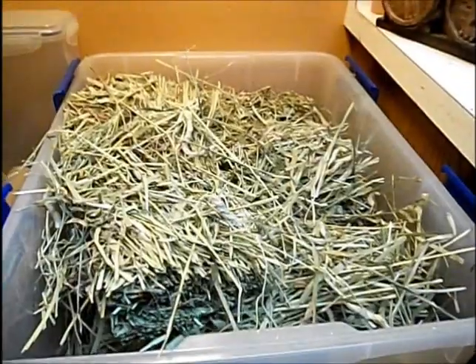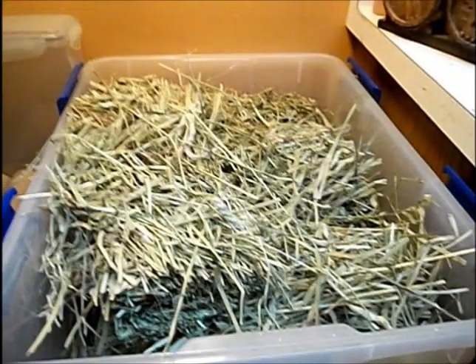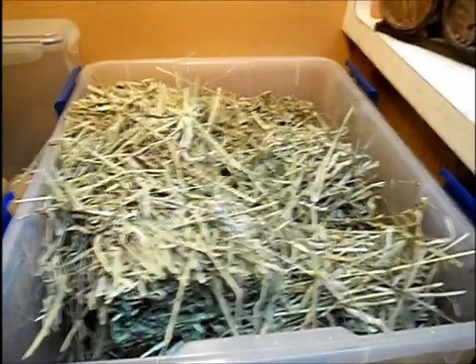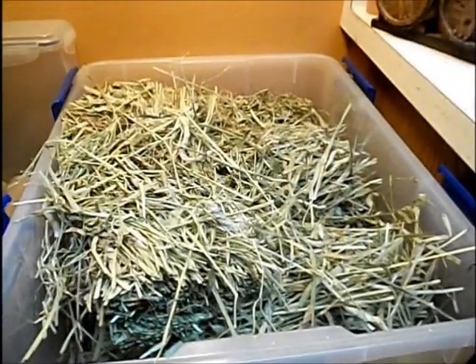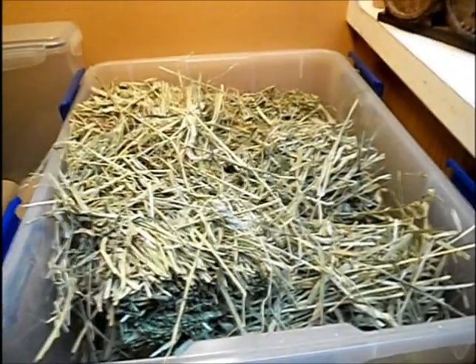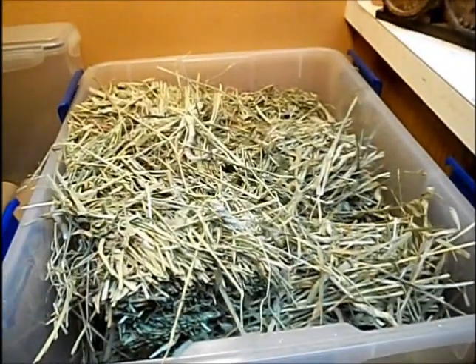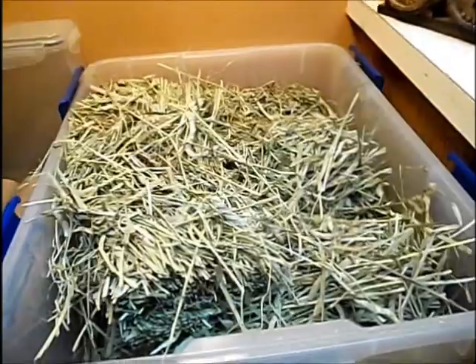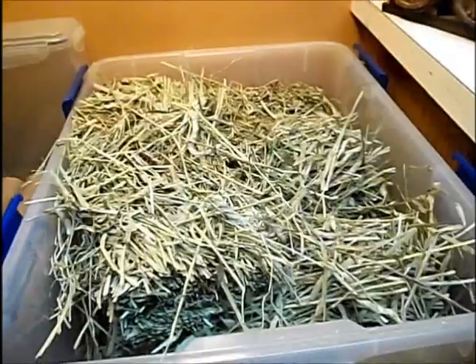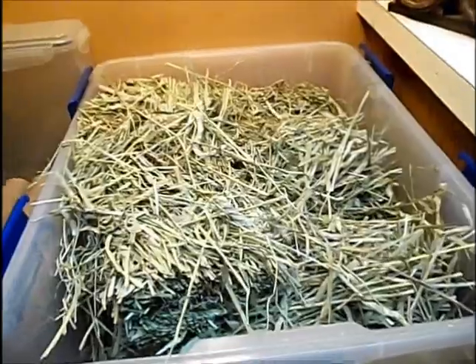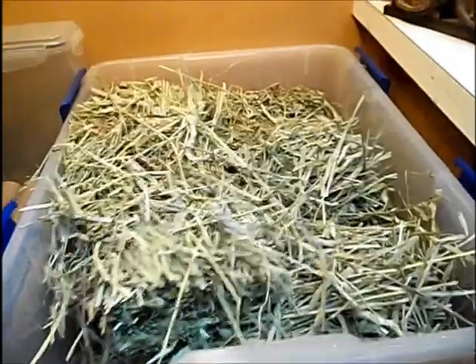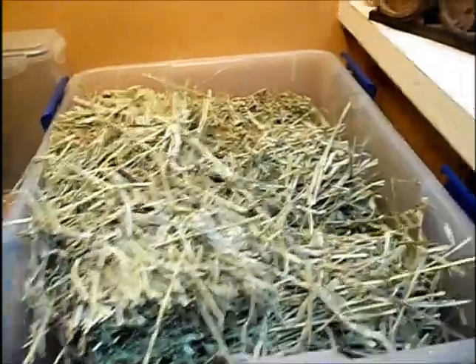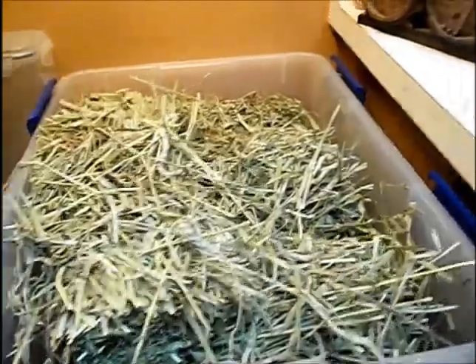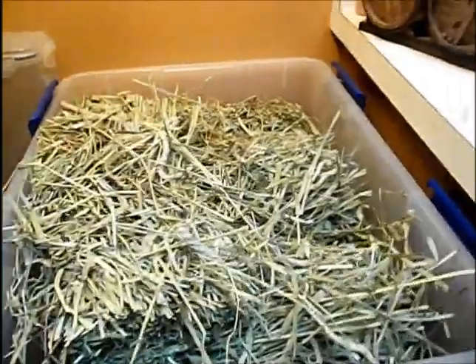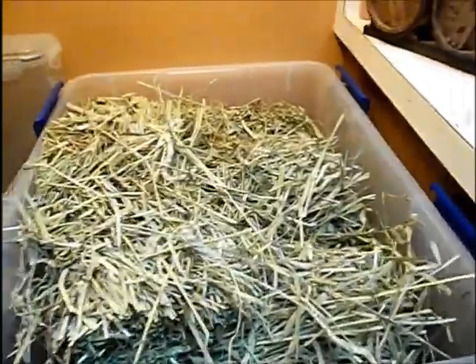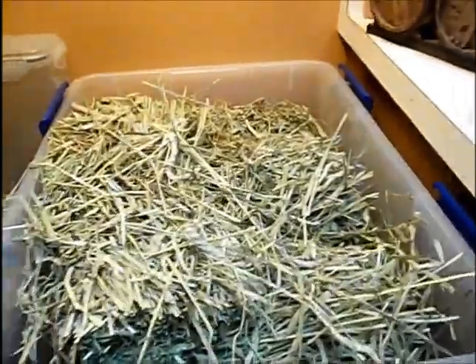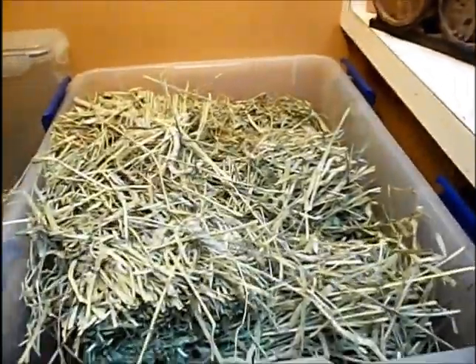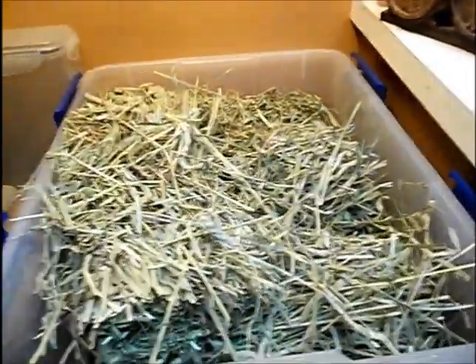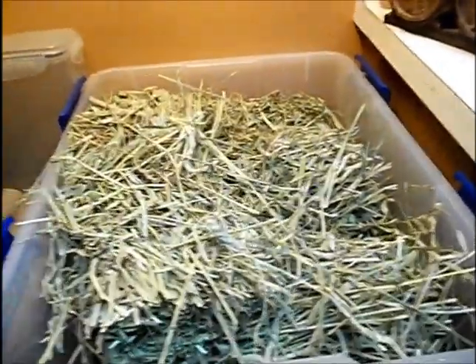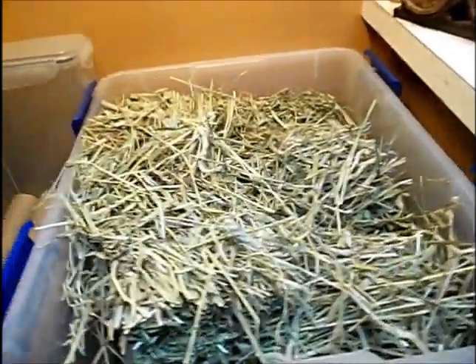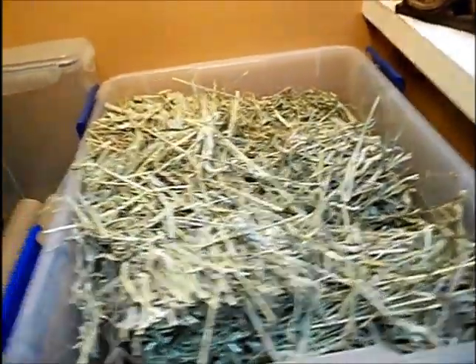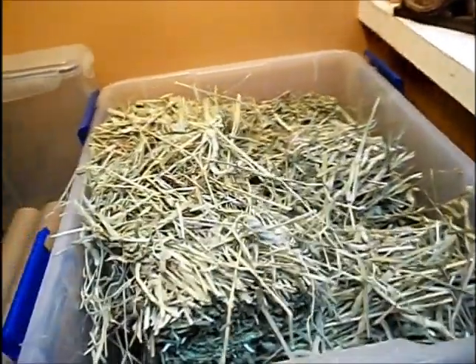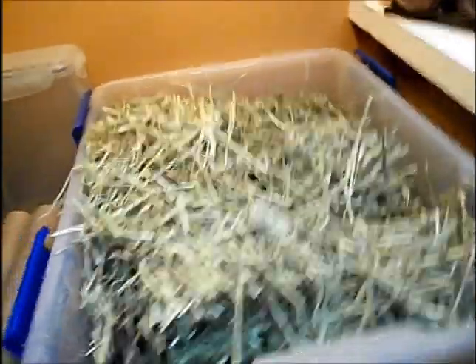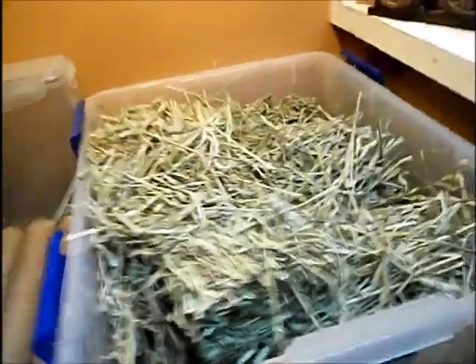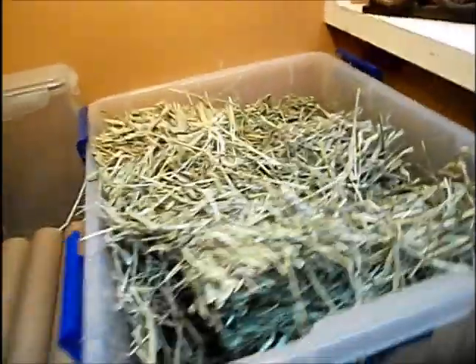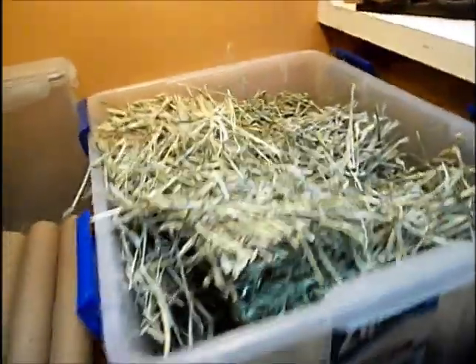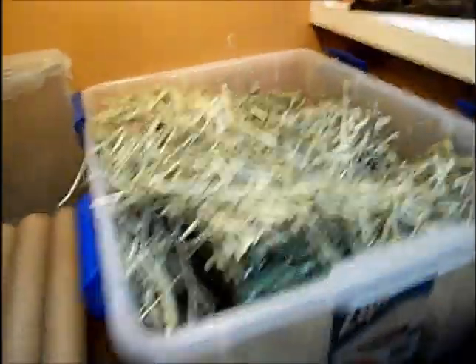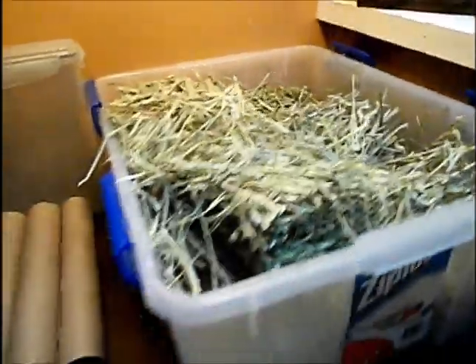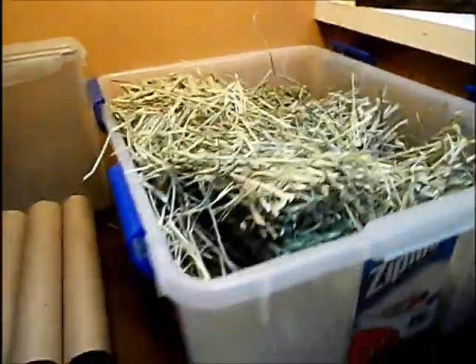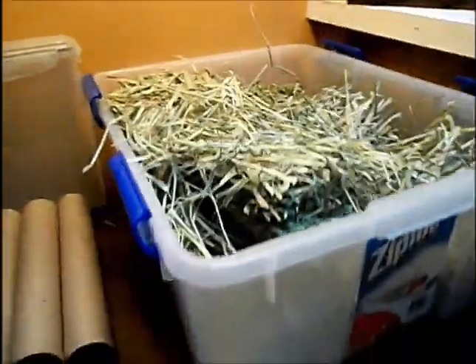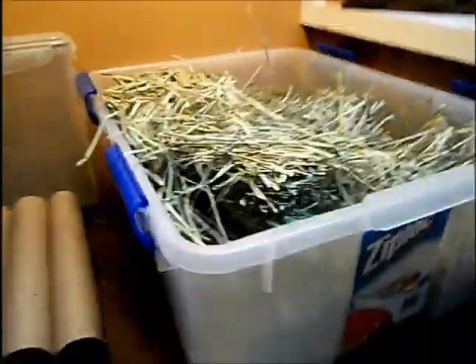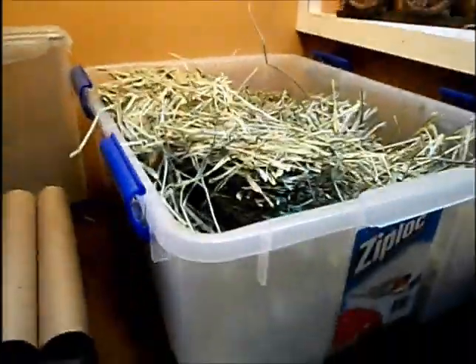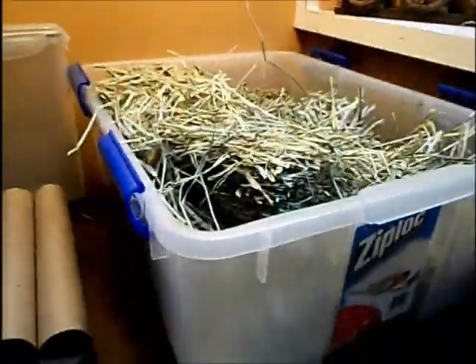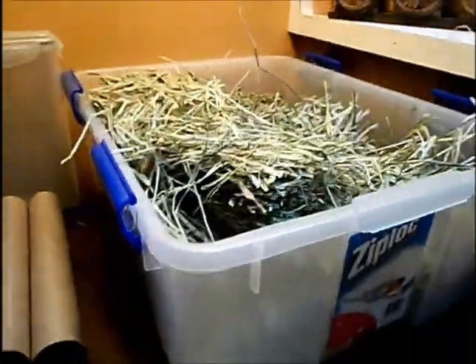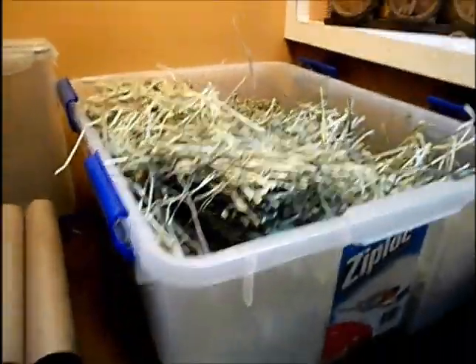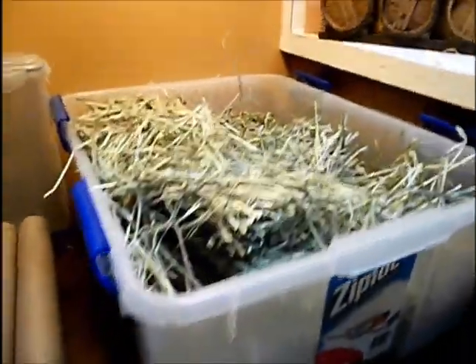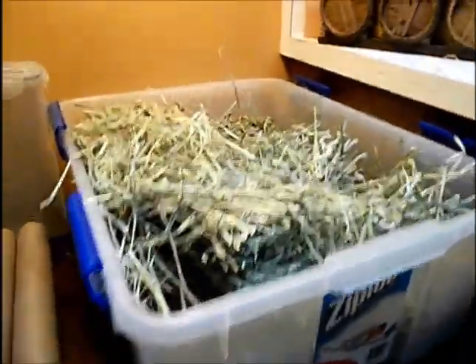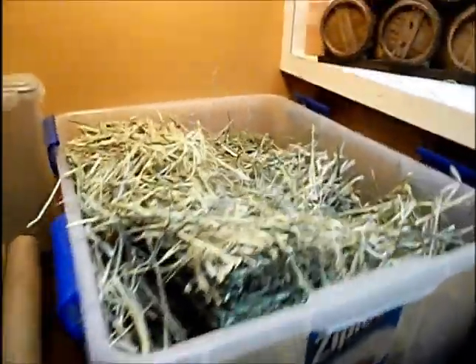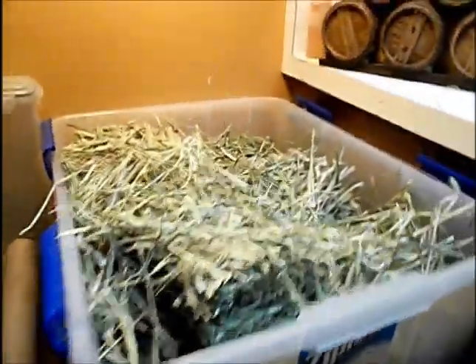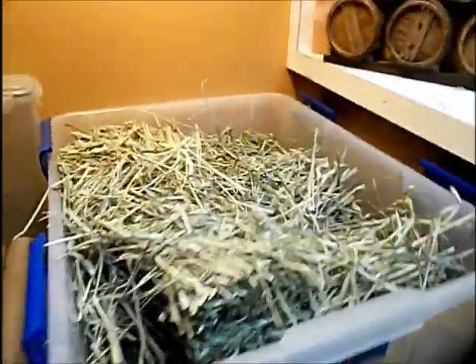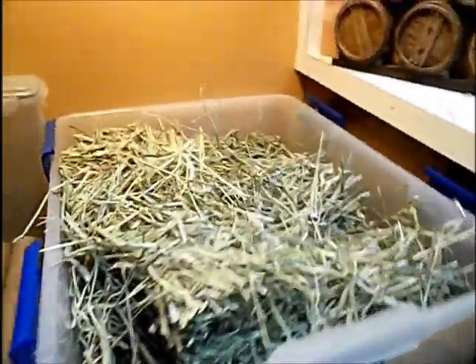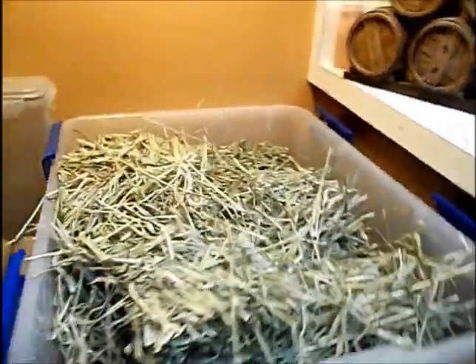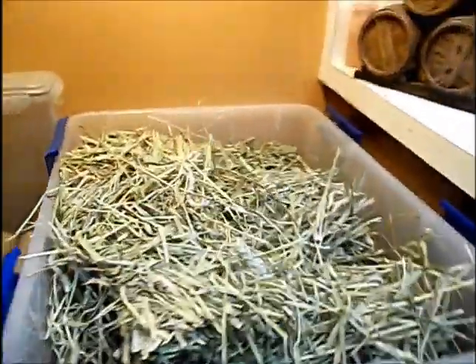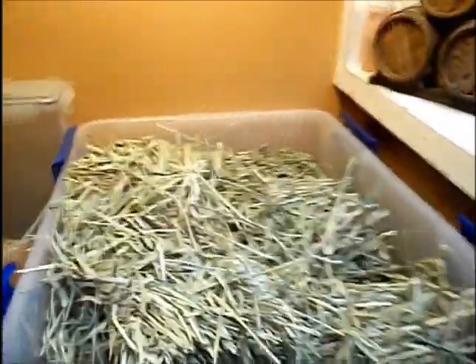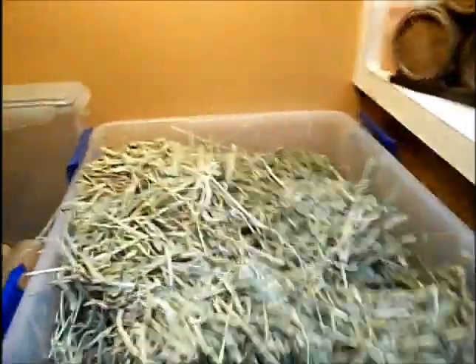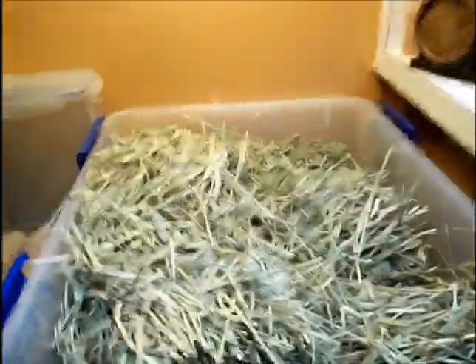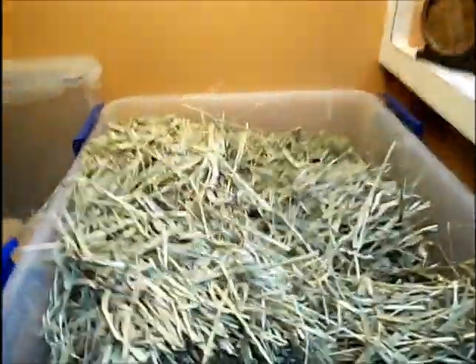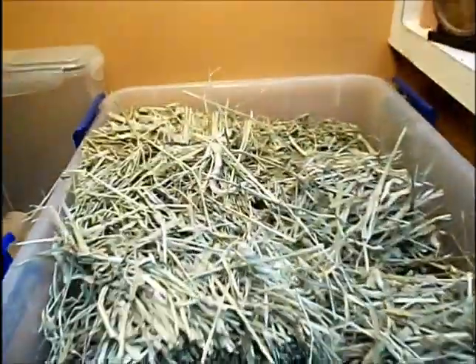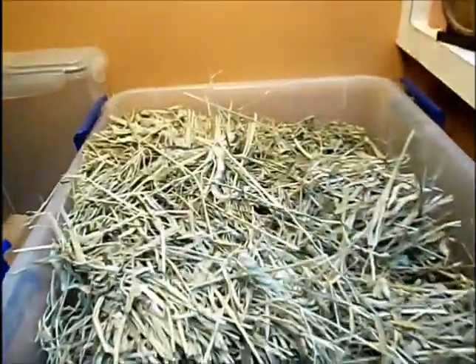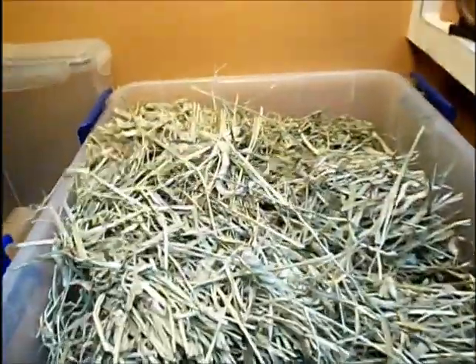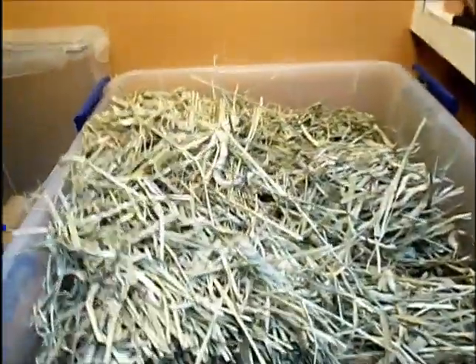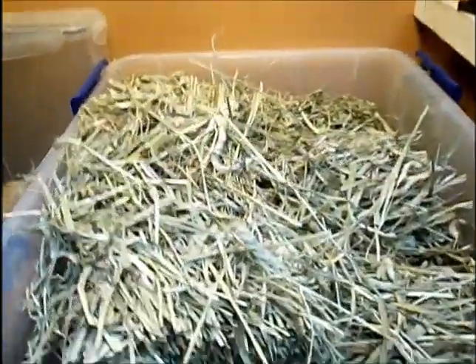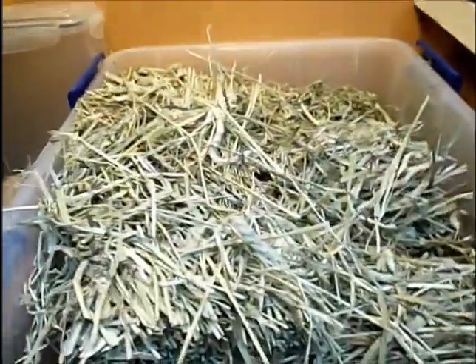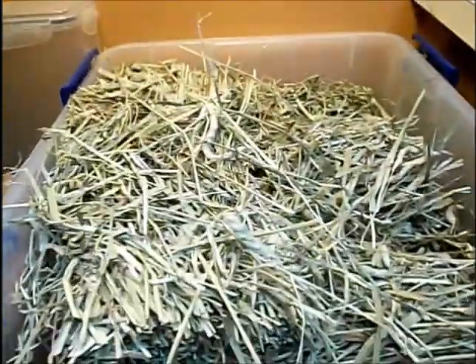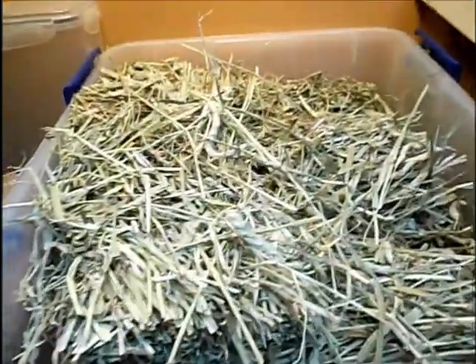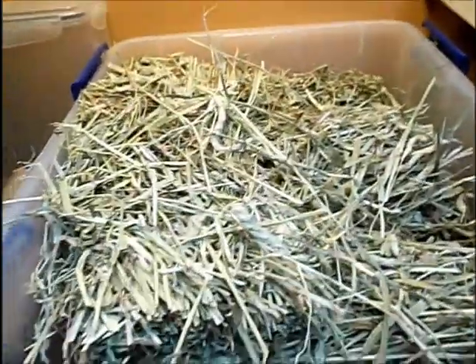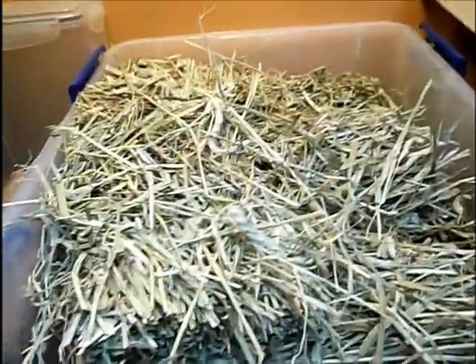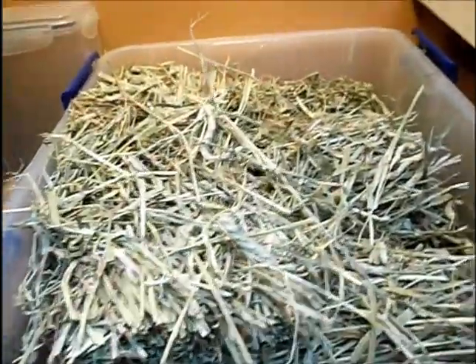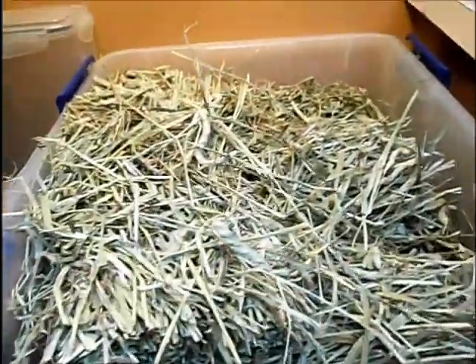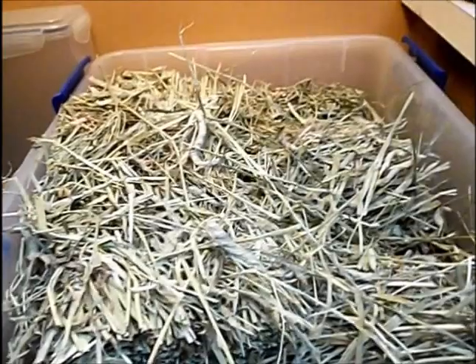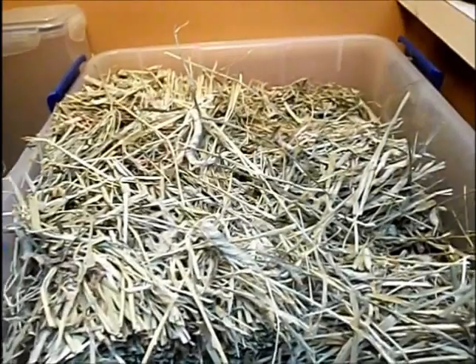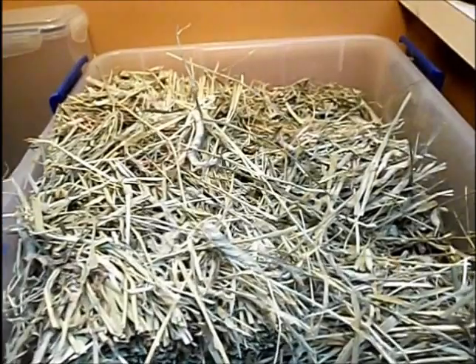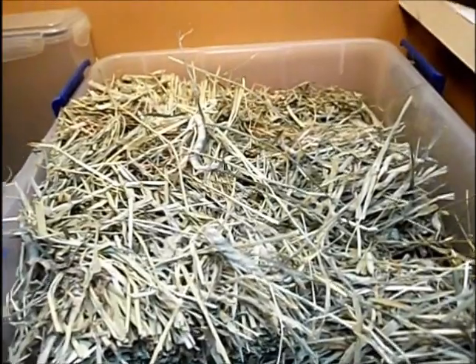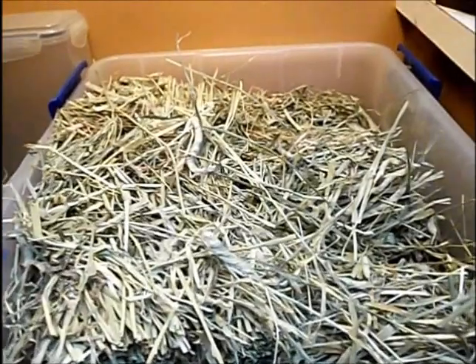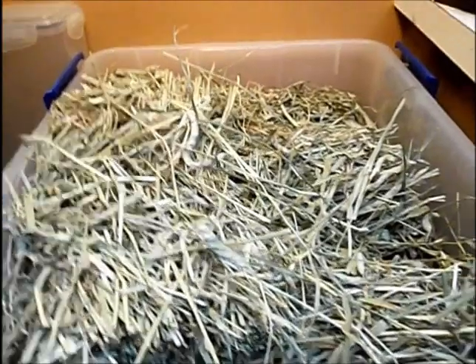When you store your hay, you can either keep it in a bin like this or you can keep it in the bag that it came in.